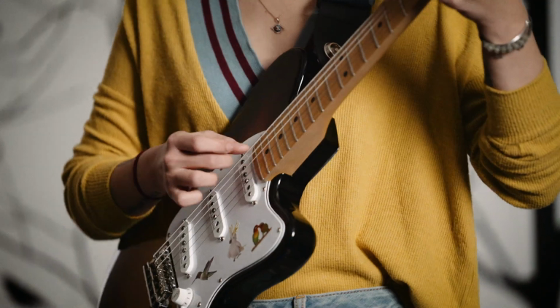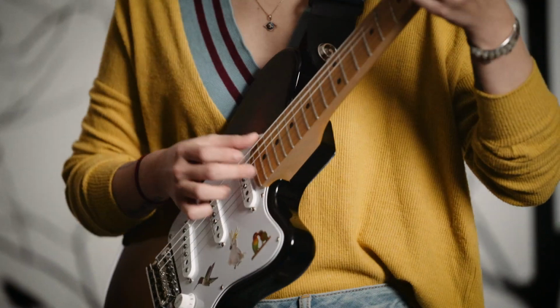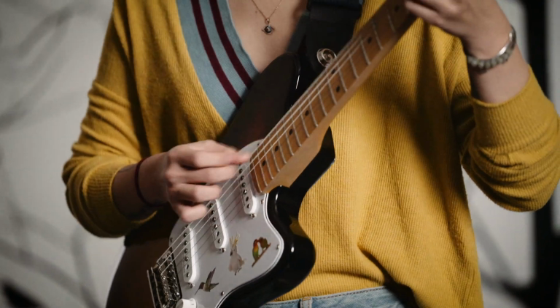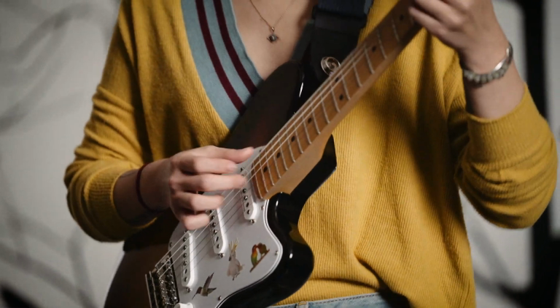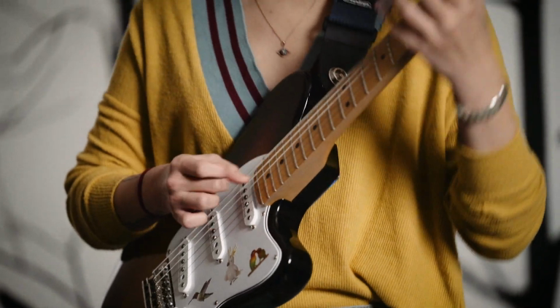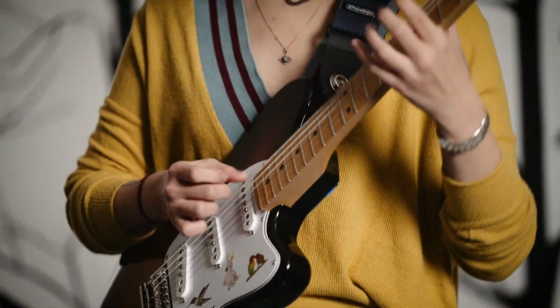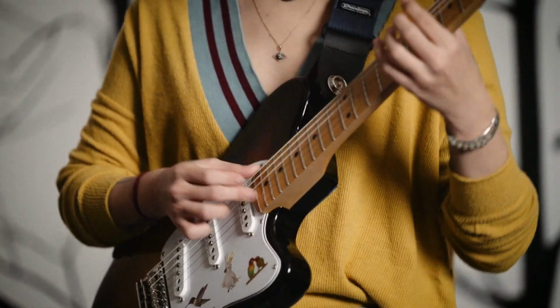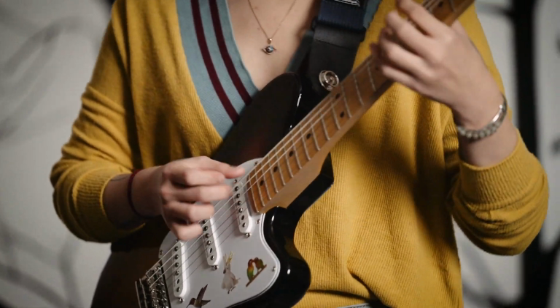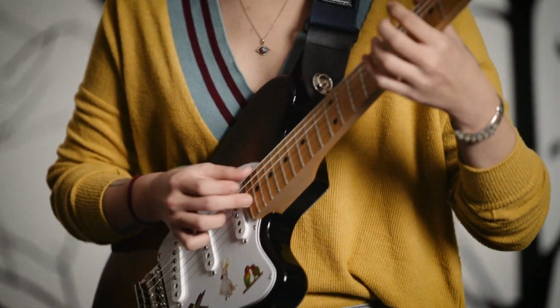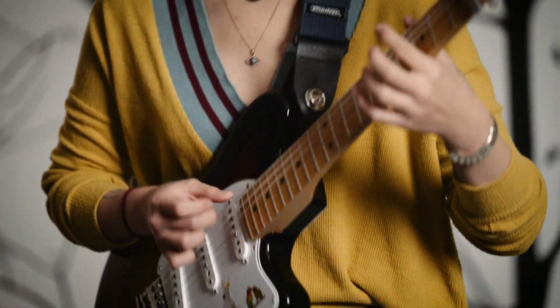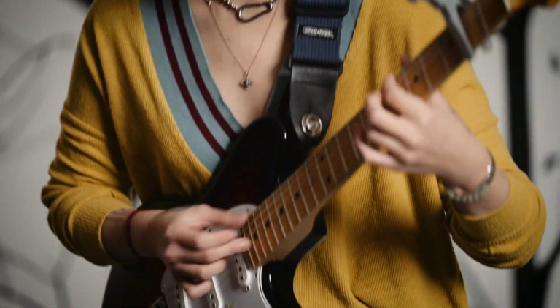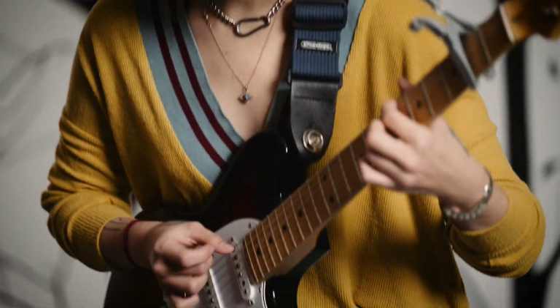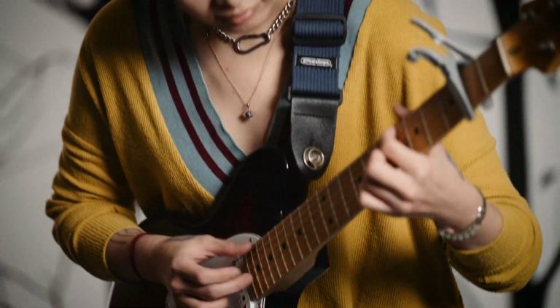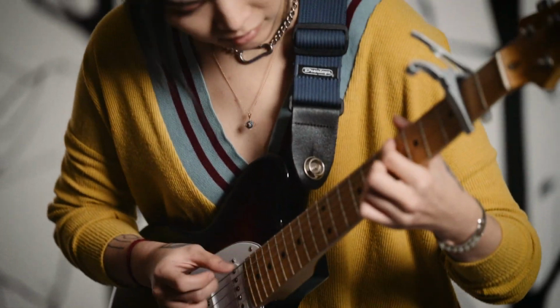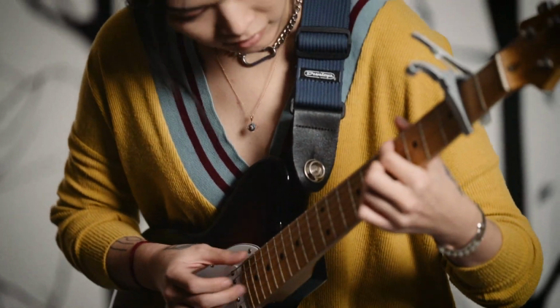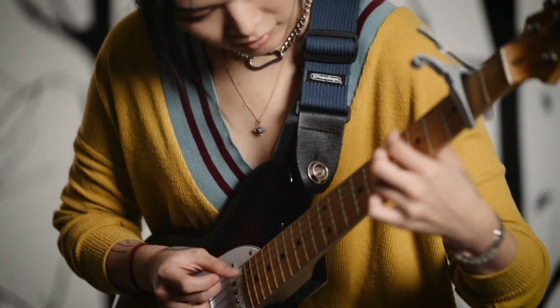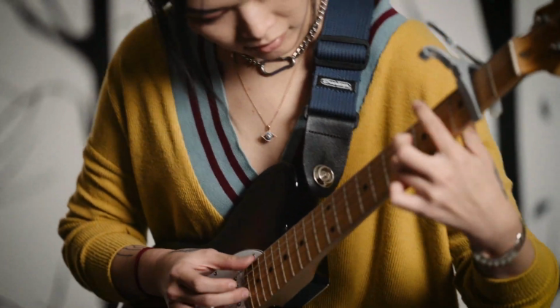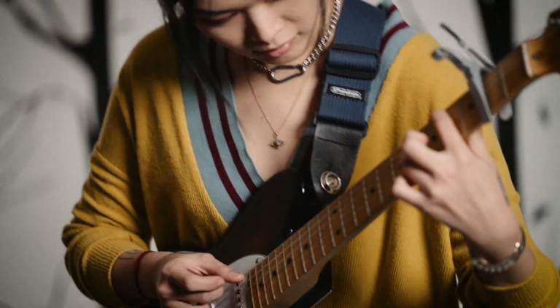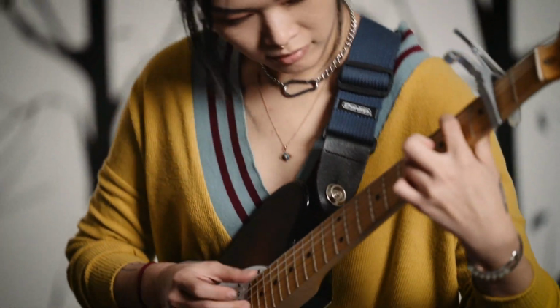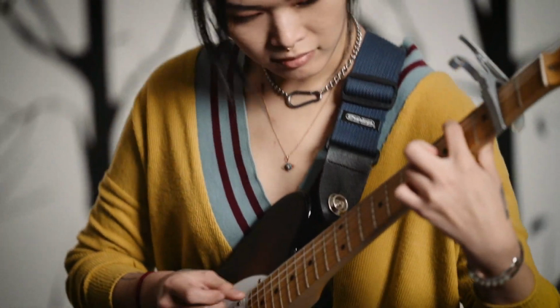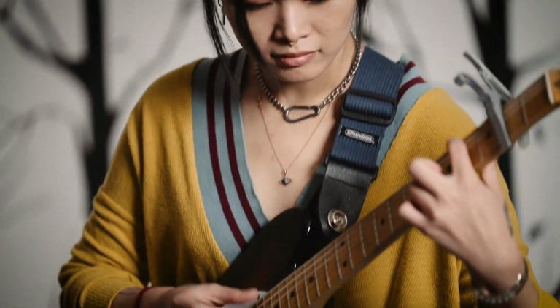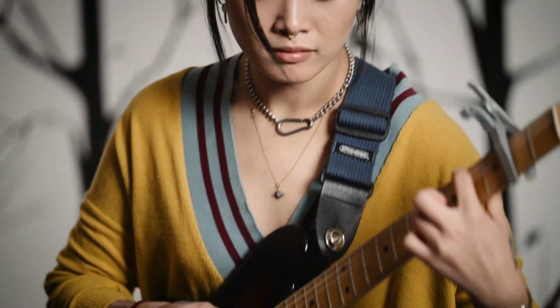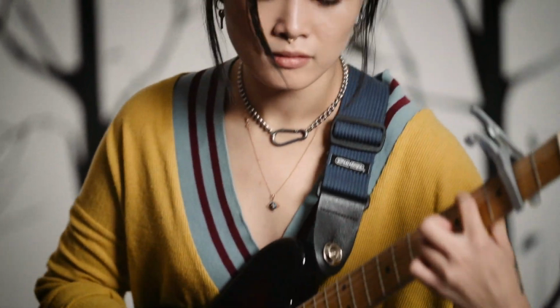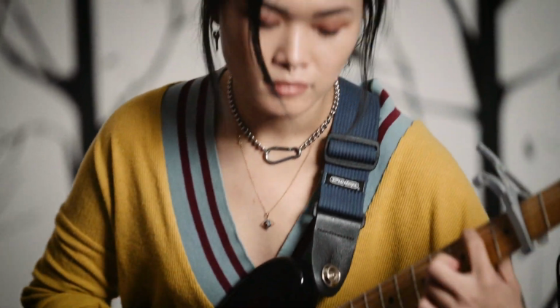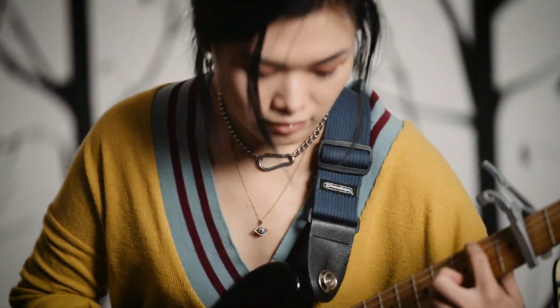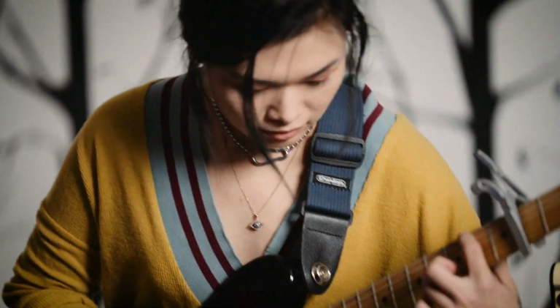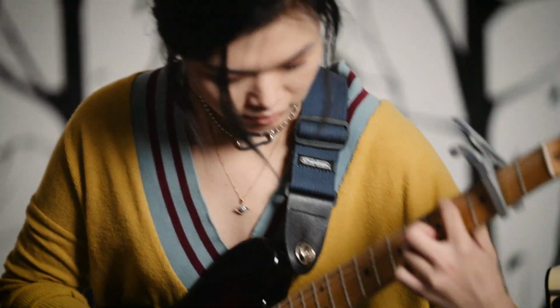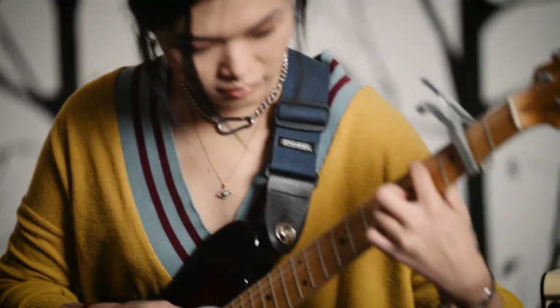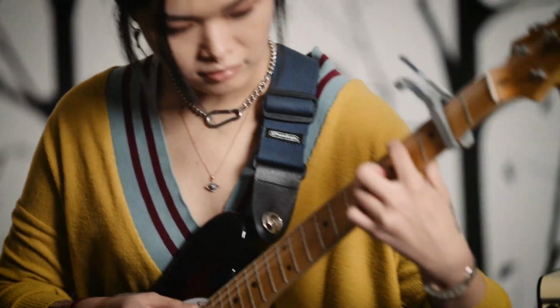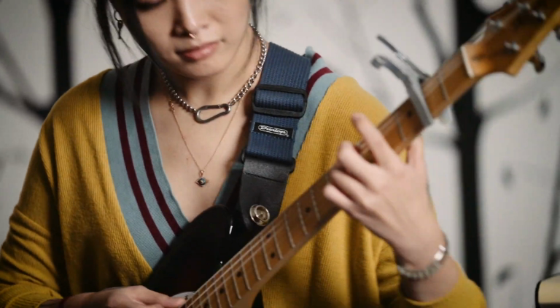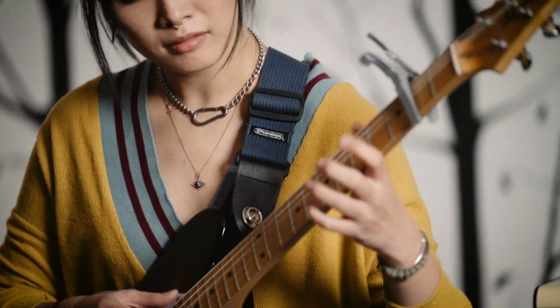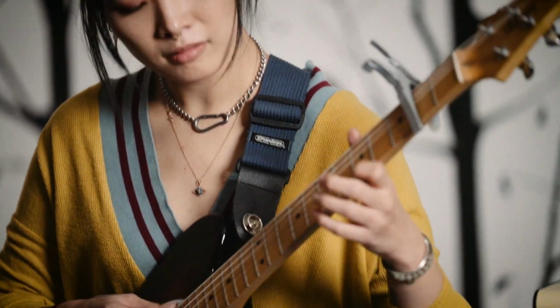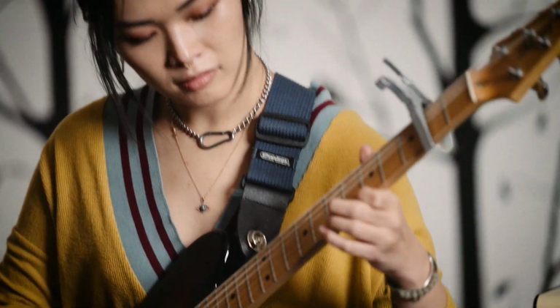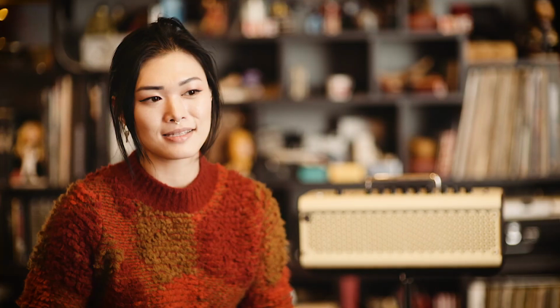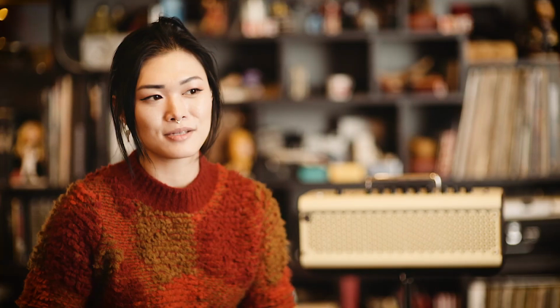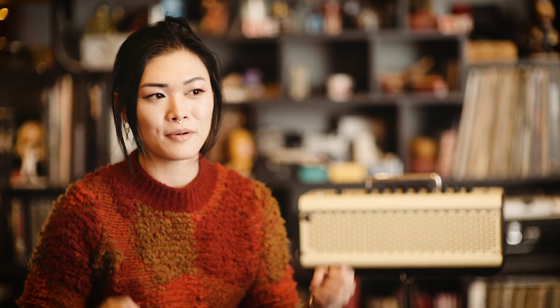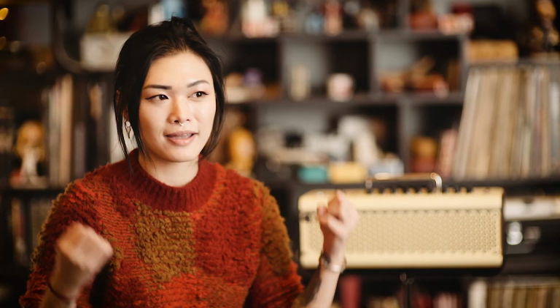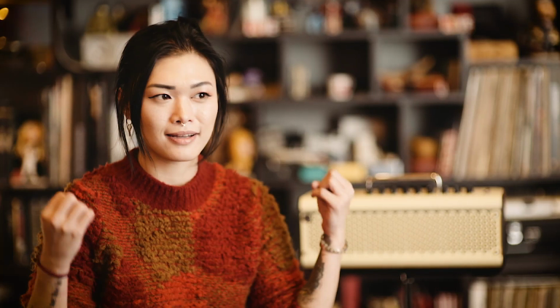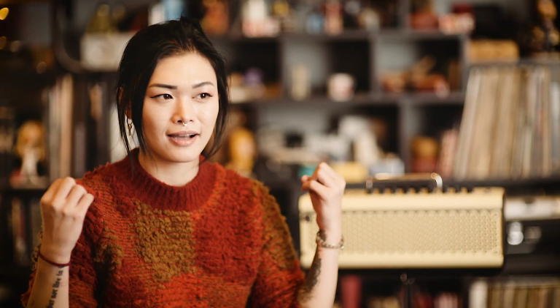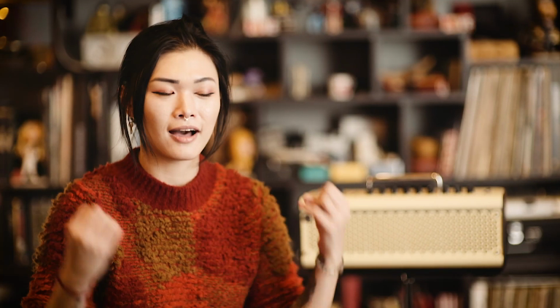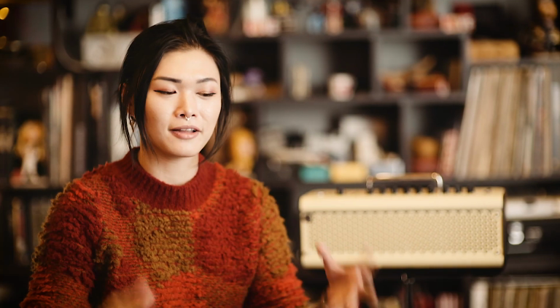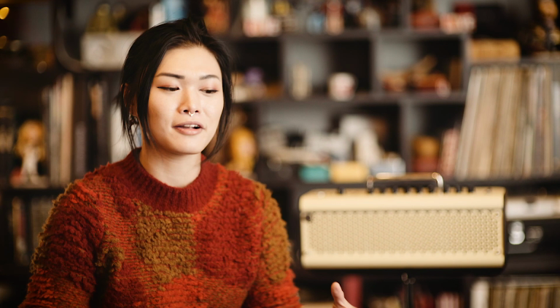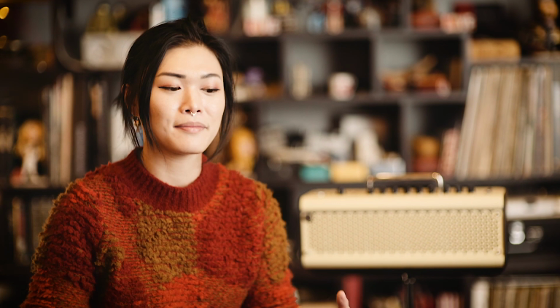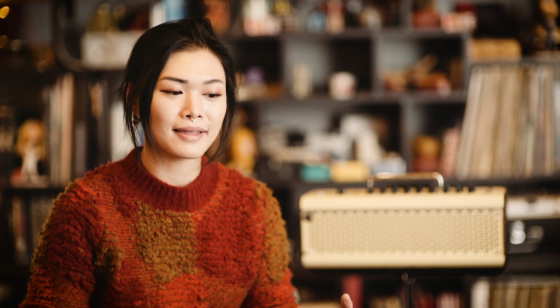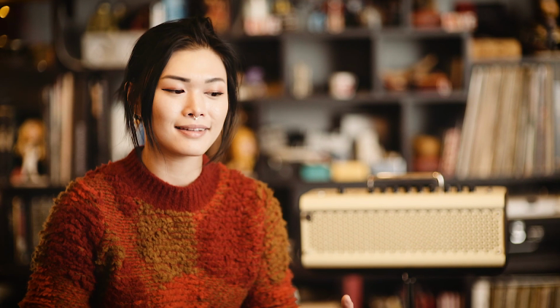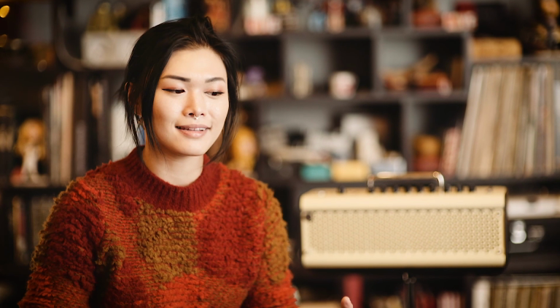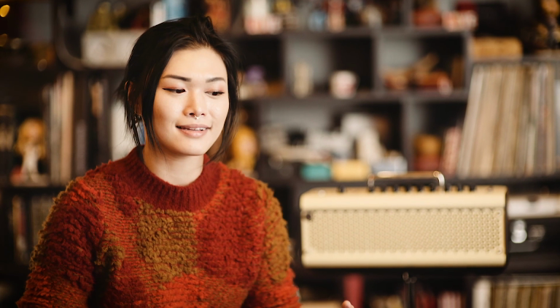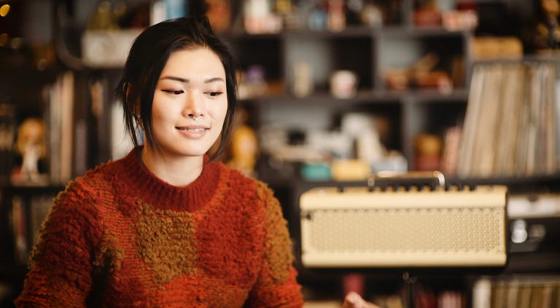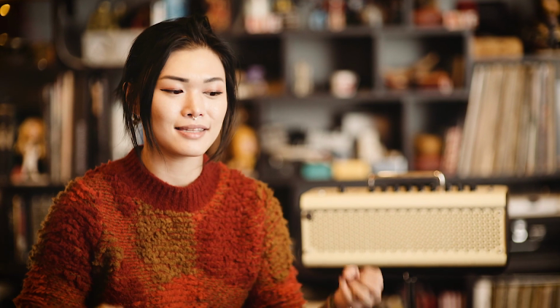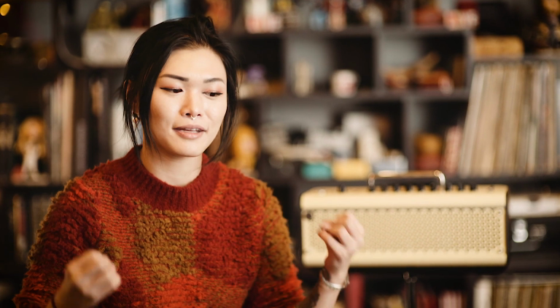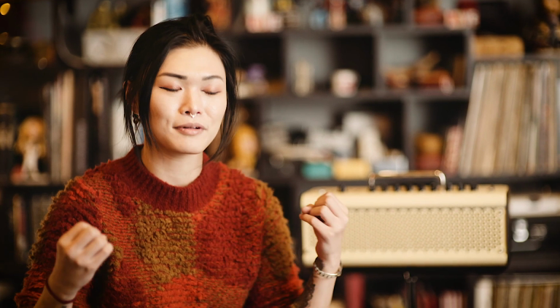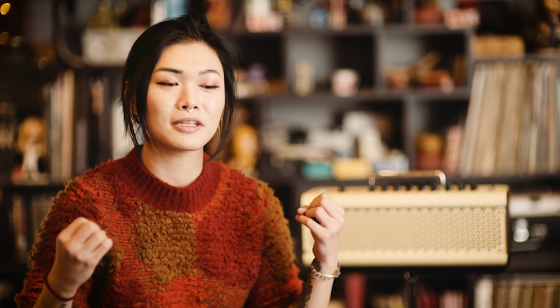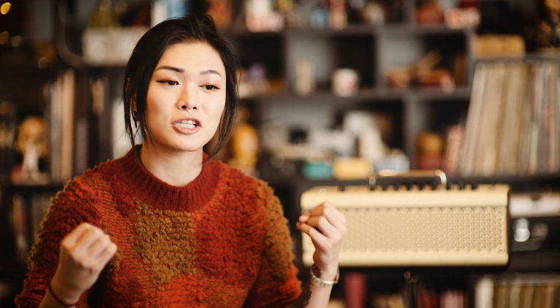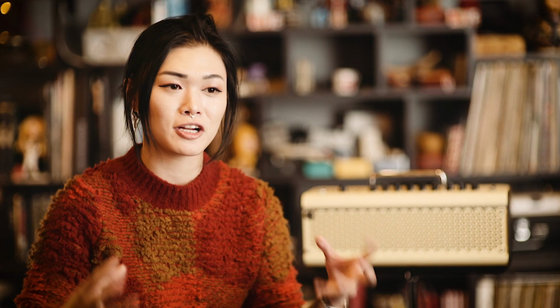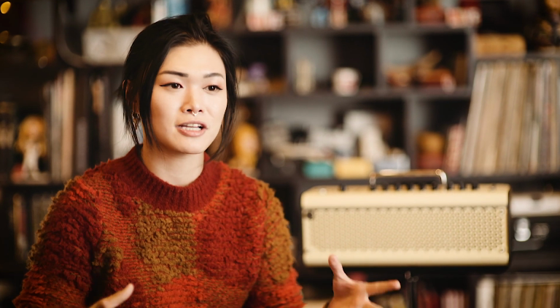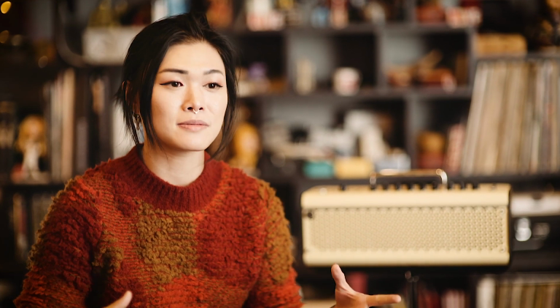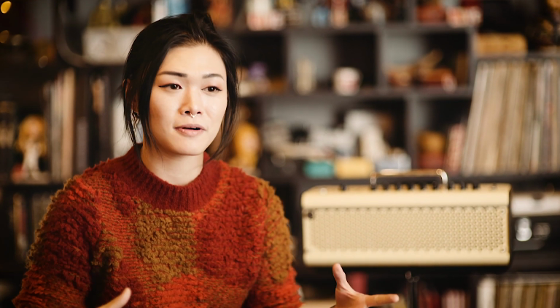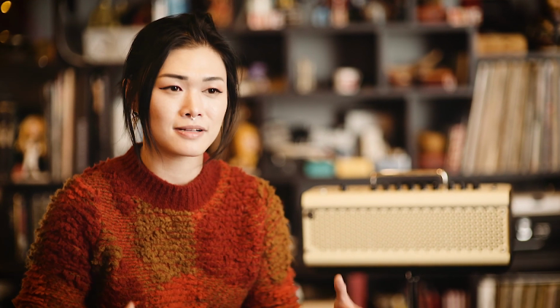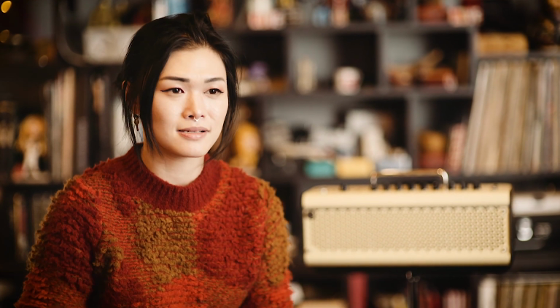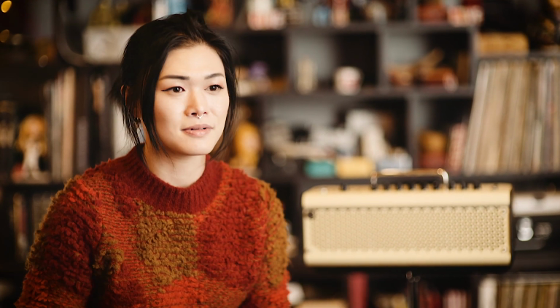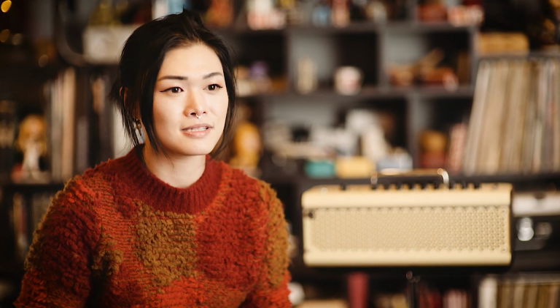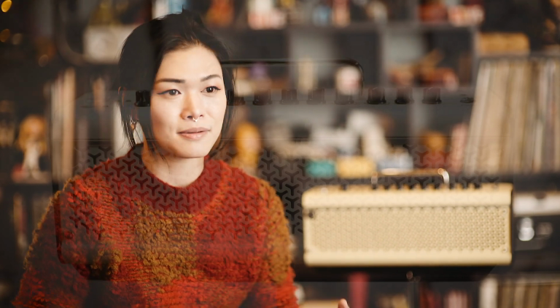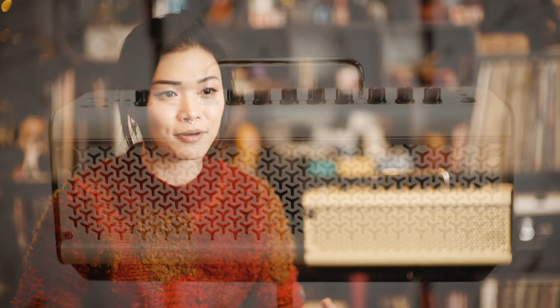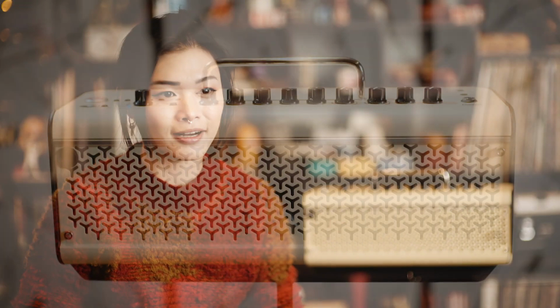I think that's why using effects is really exciting to me — it's a way to color a melody and to really transport someone somewhere.